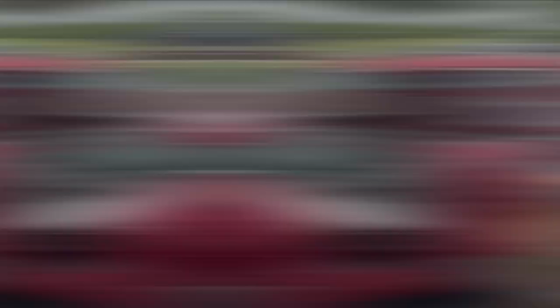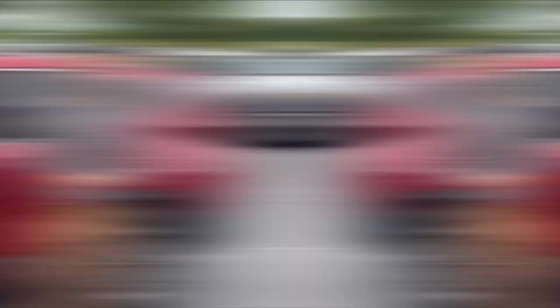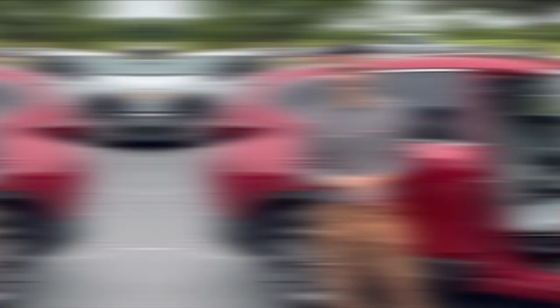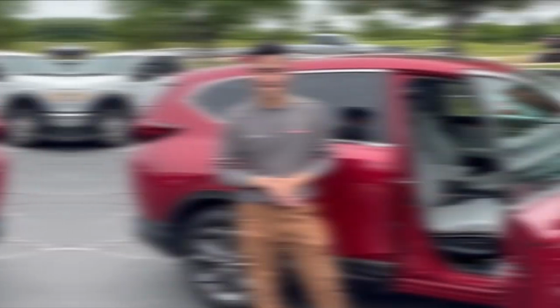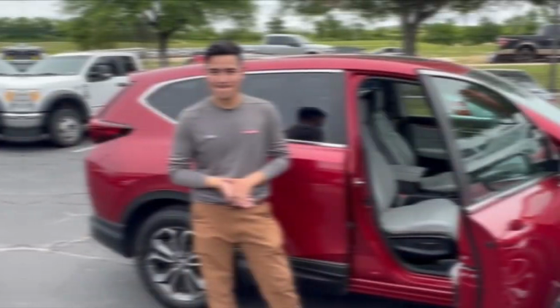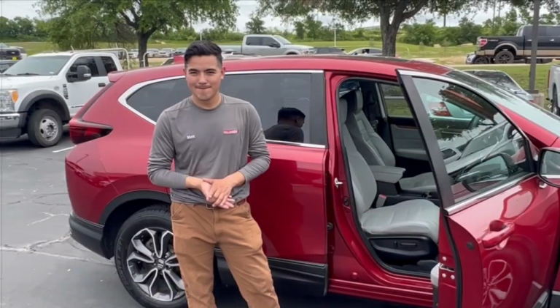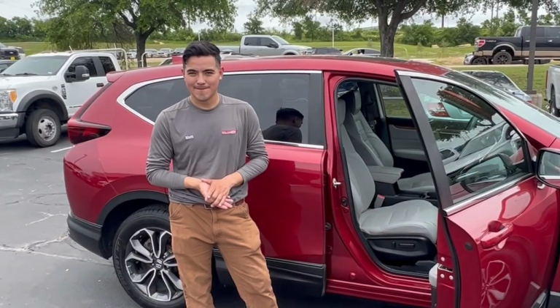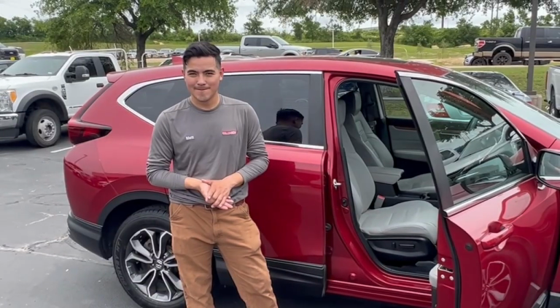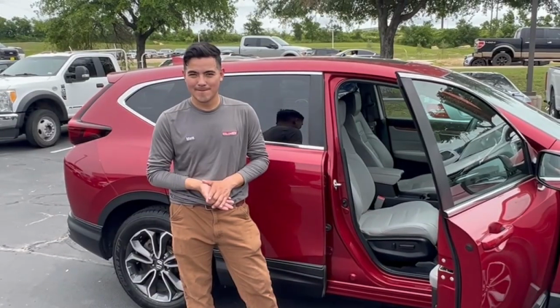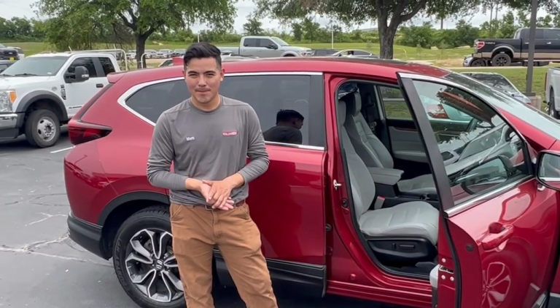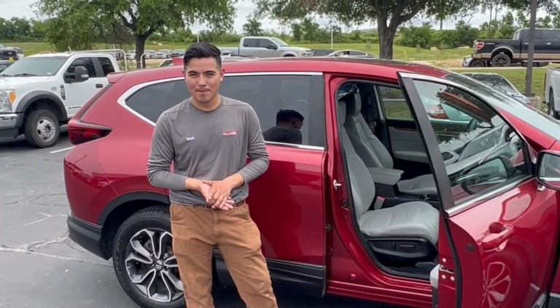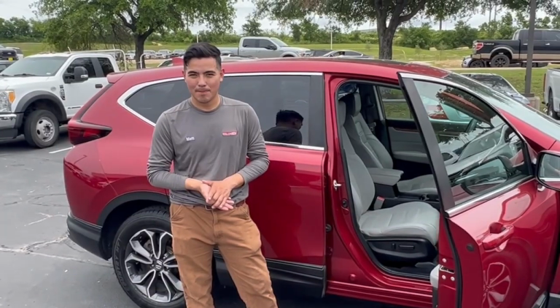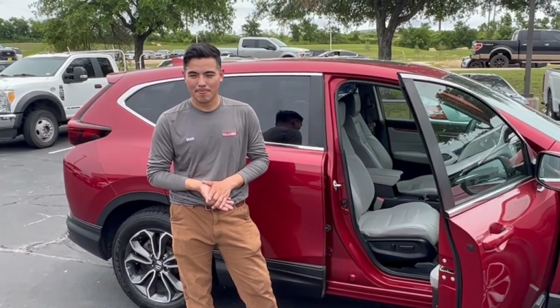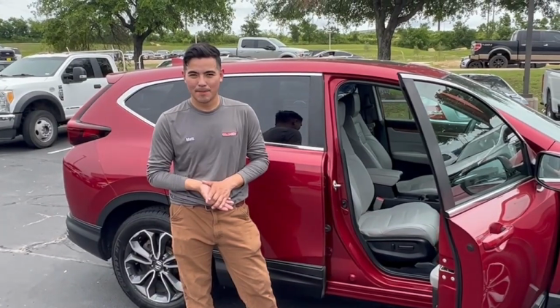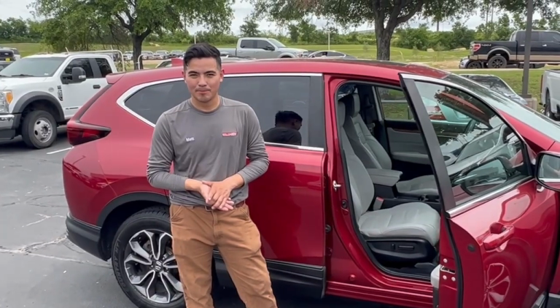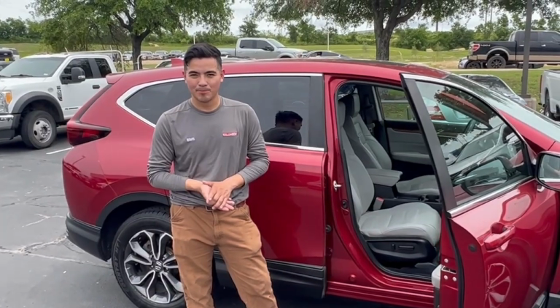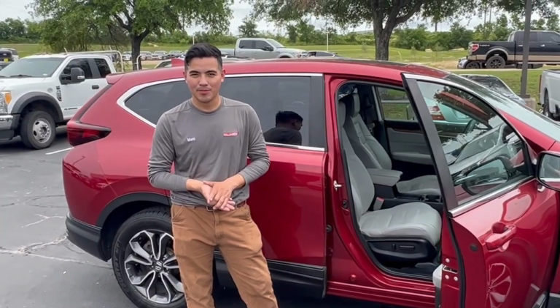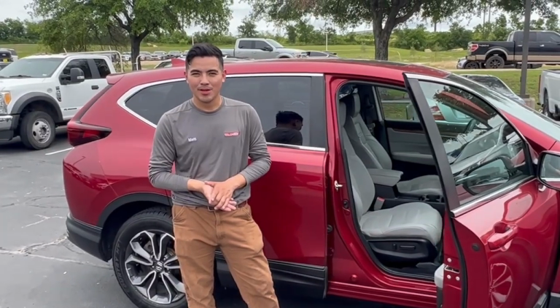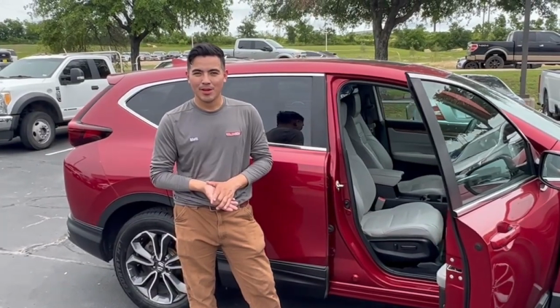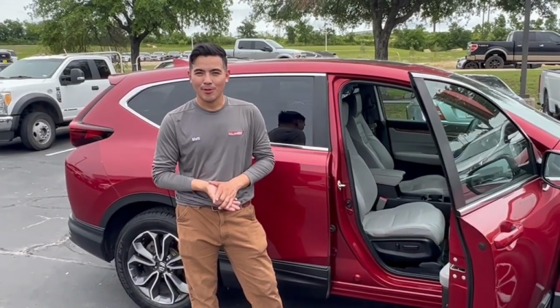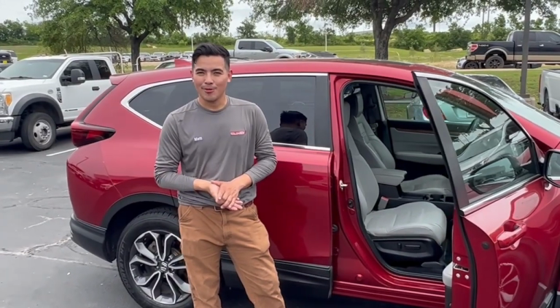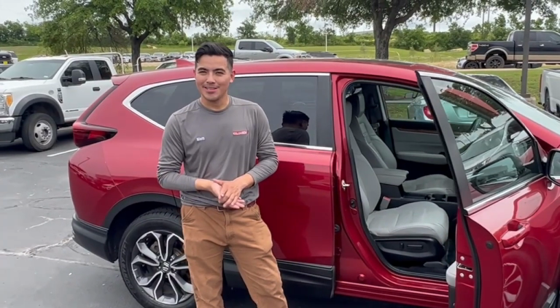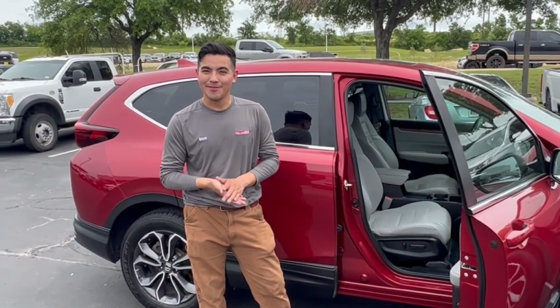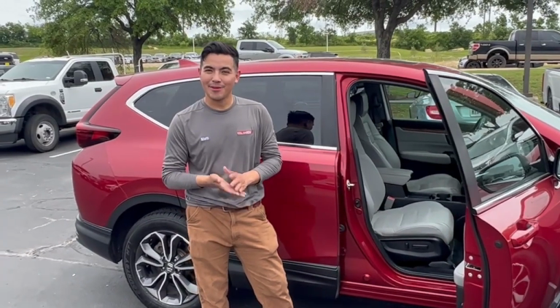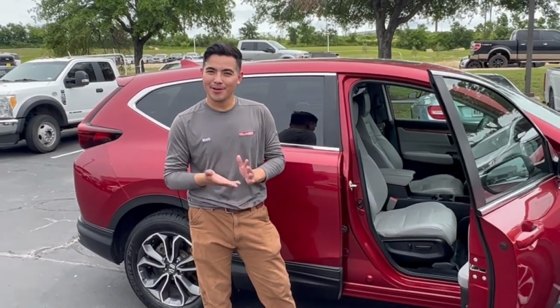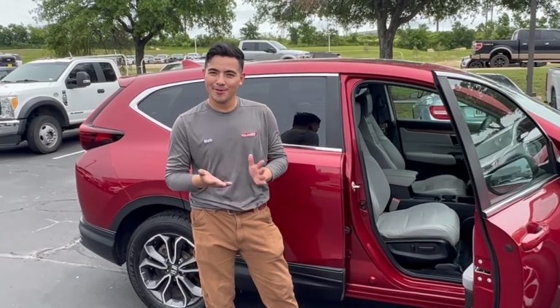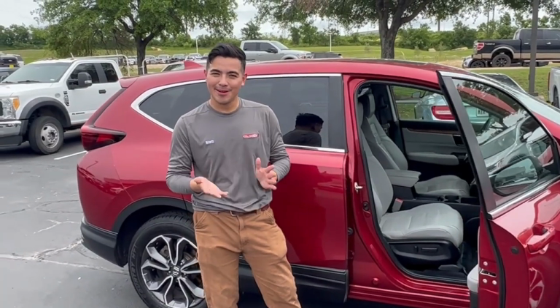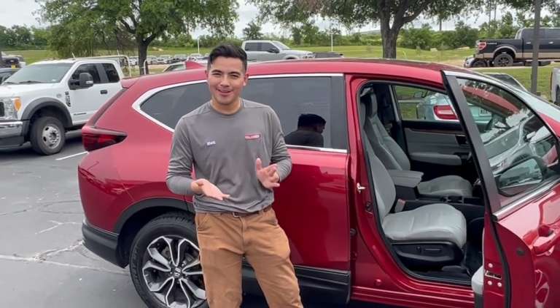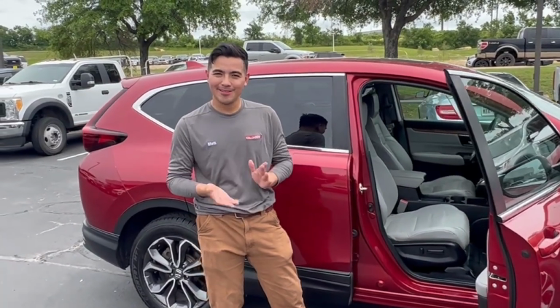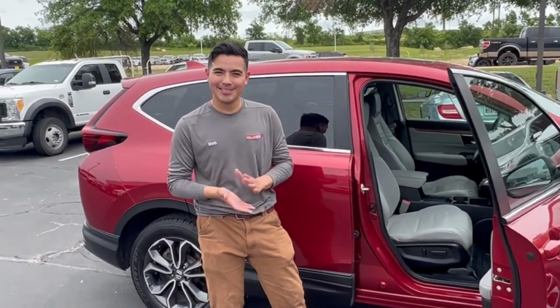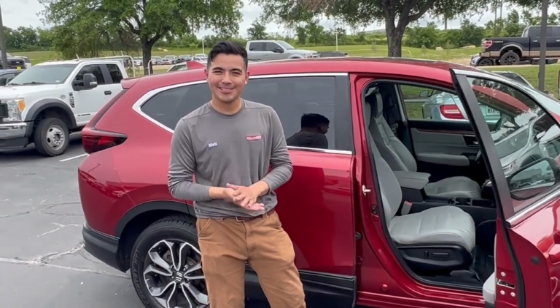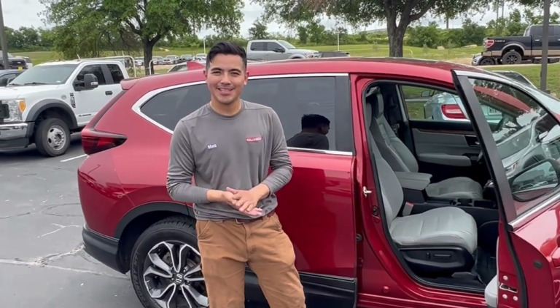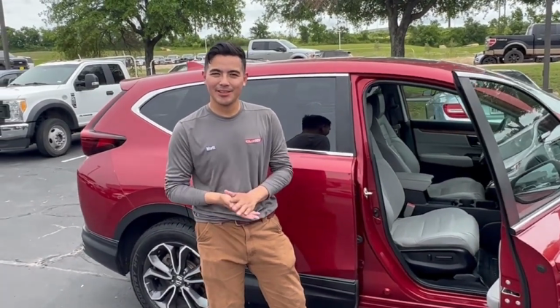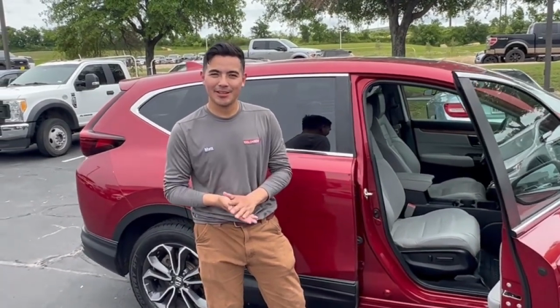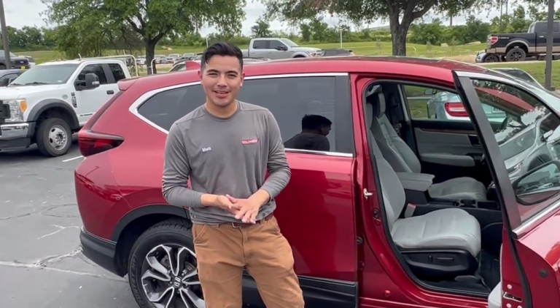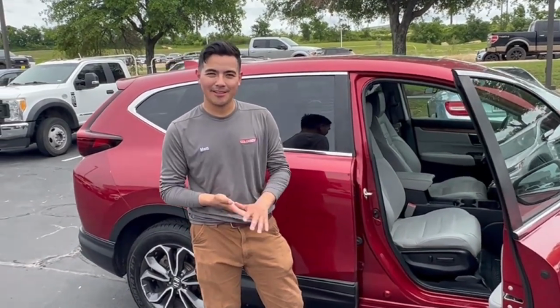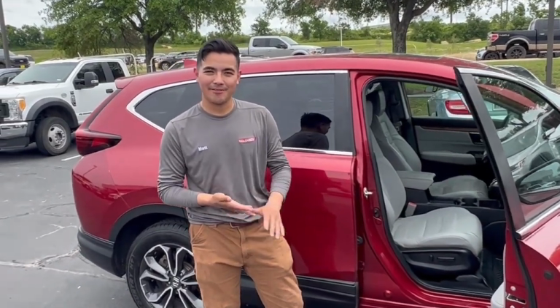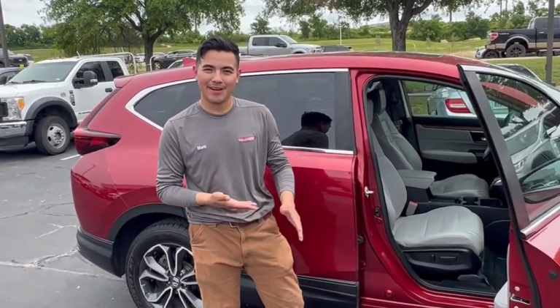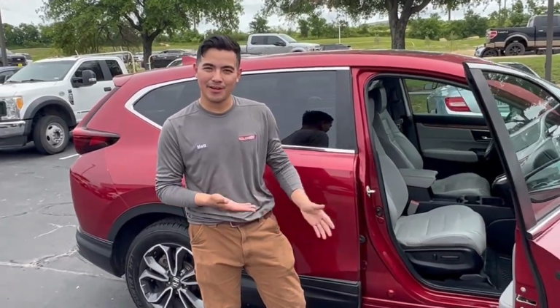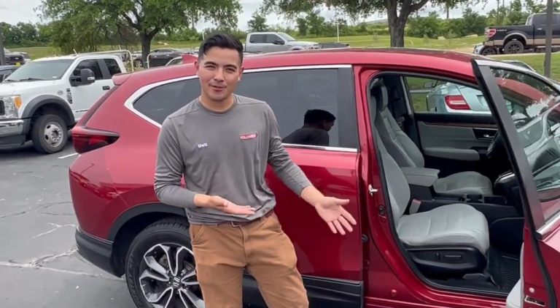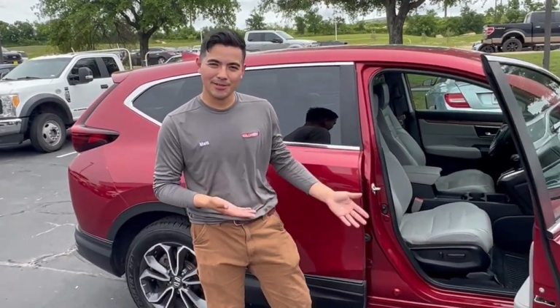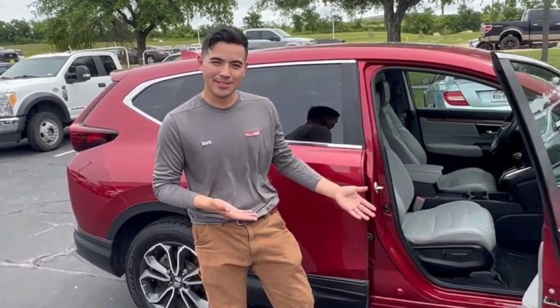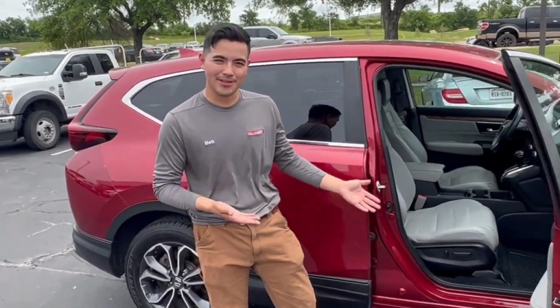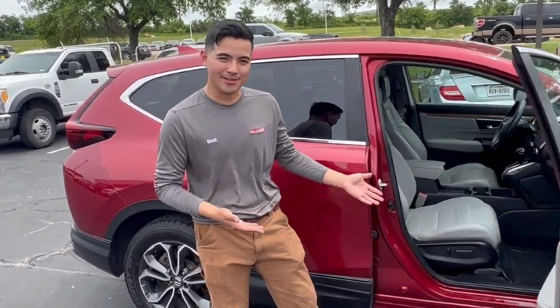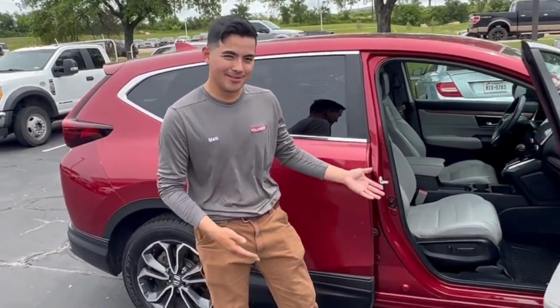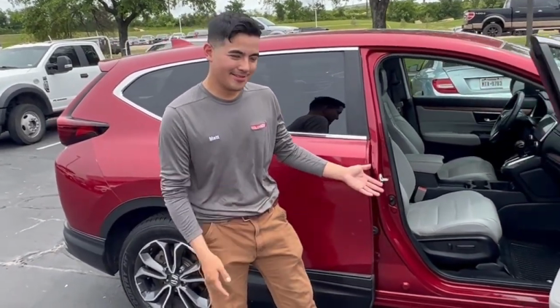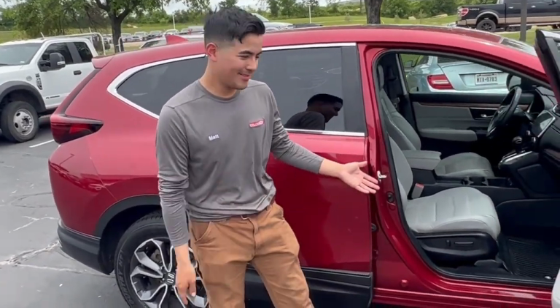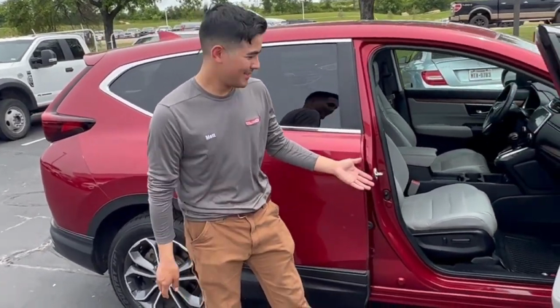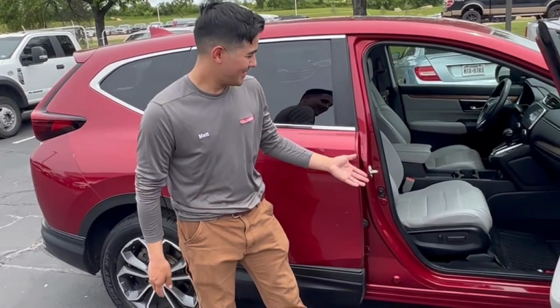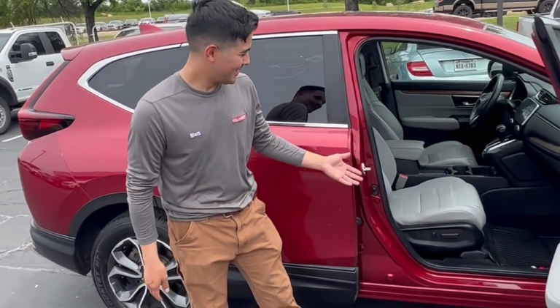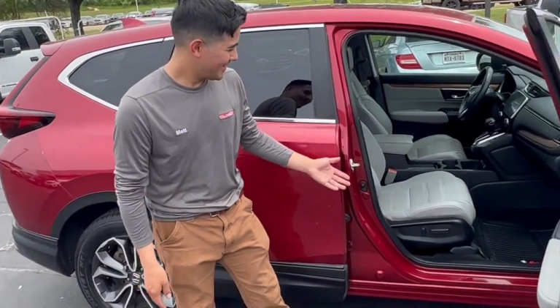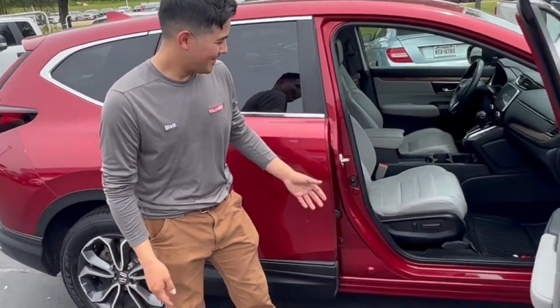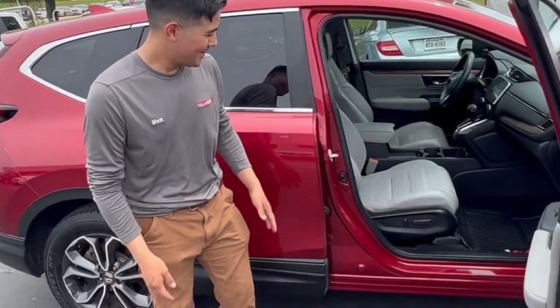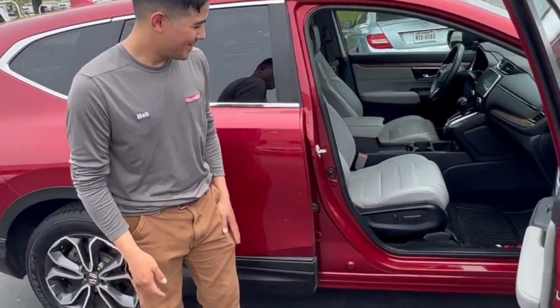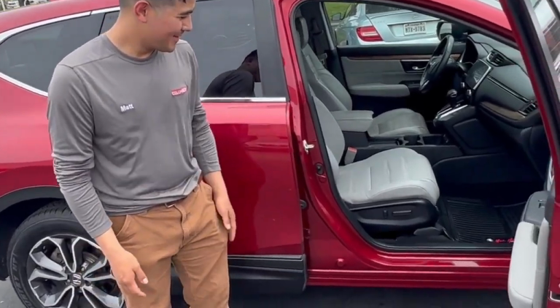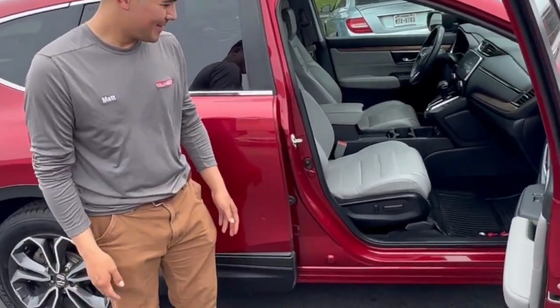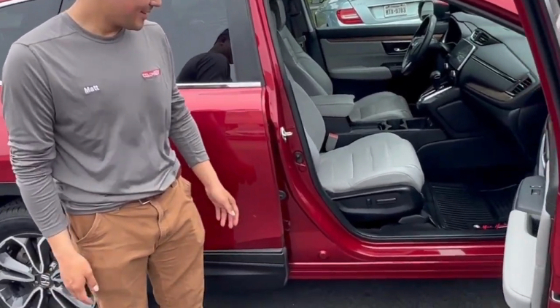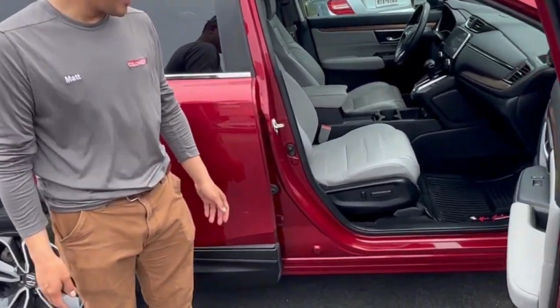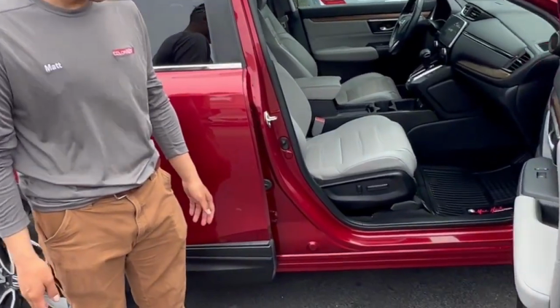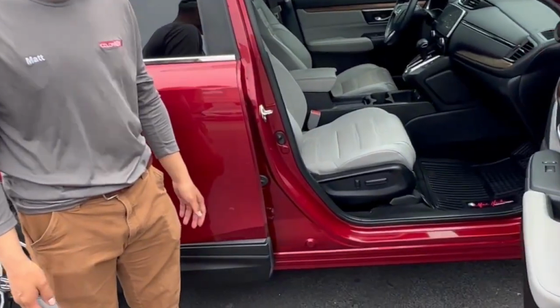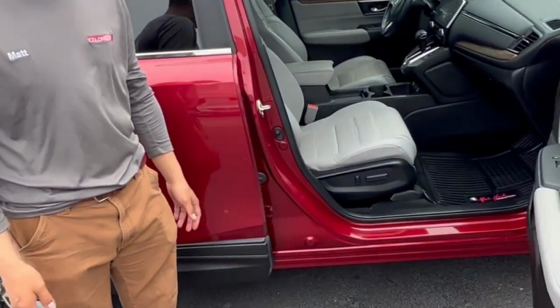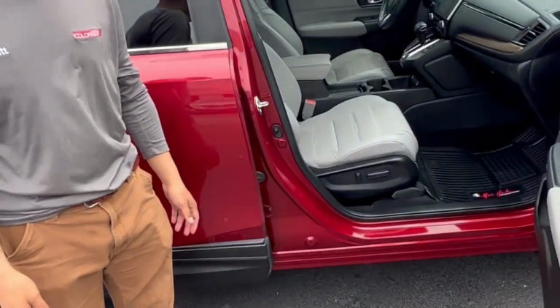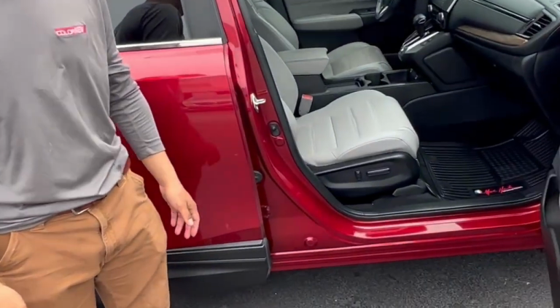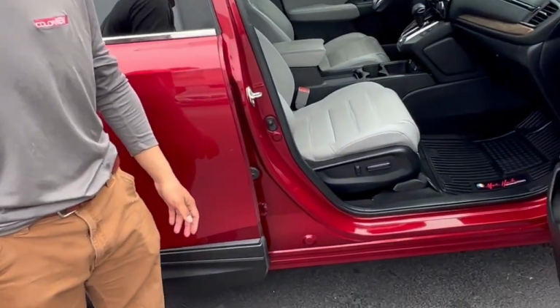Alright, so Matty, how do we do? We do very well. Let's take a look at the final result. Like new again.